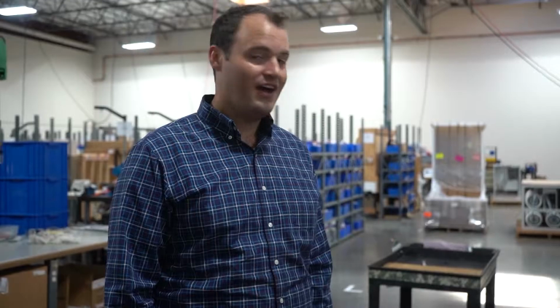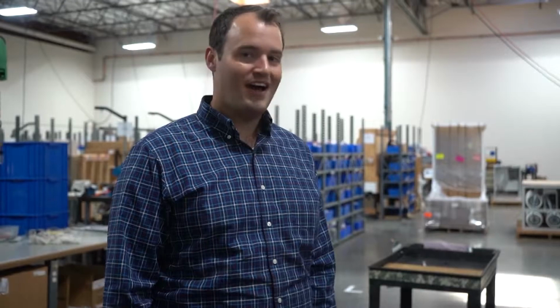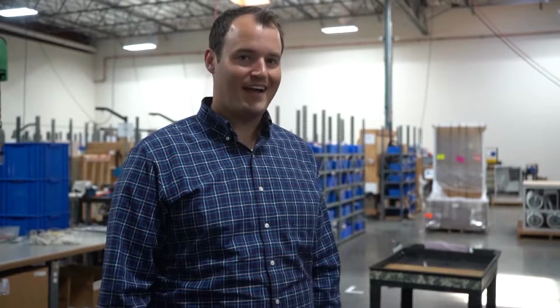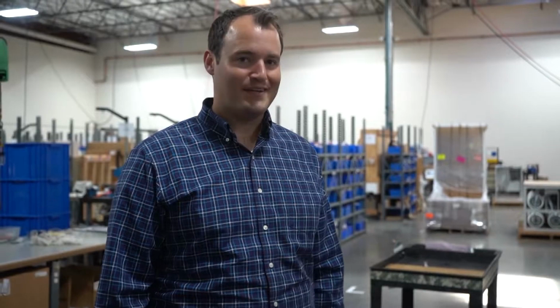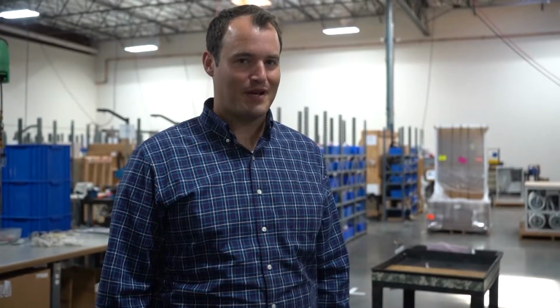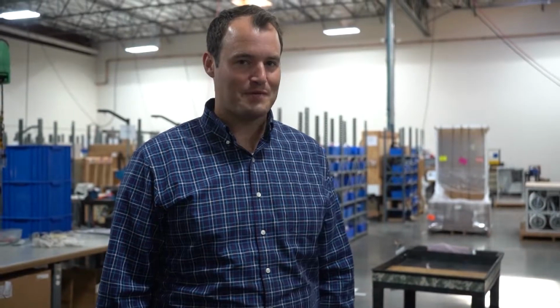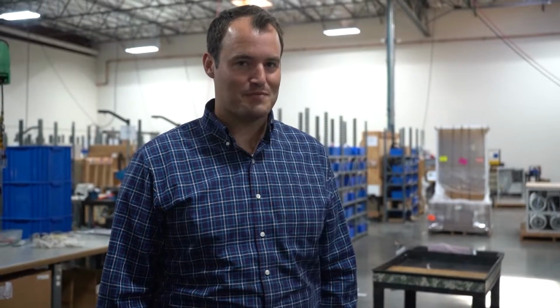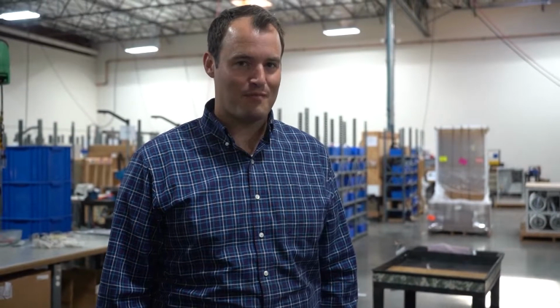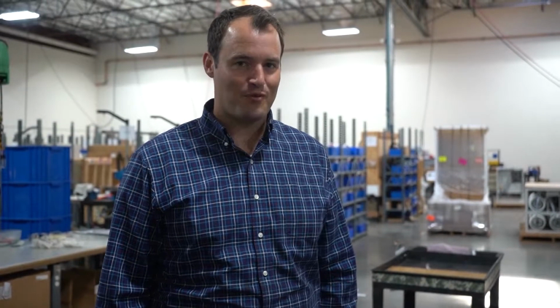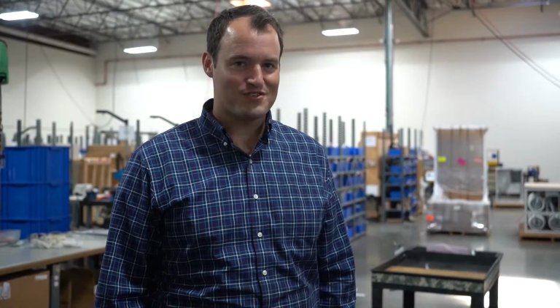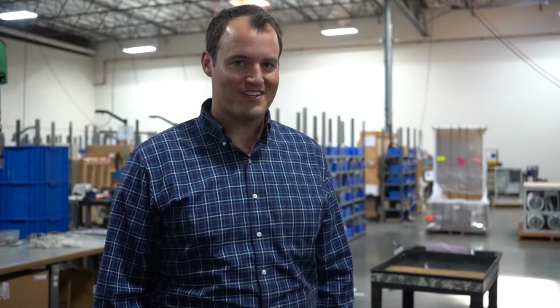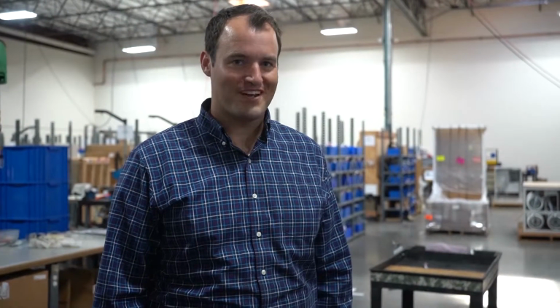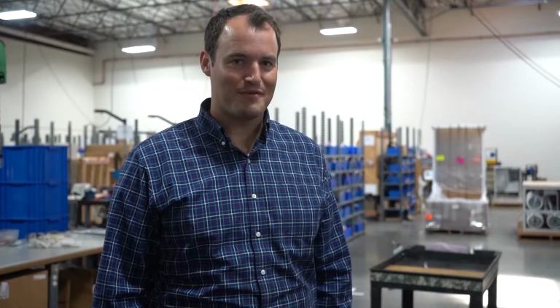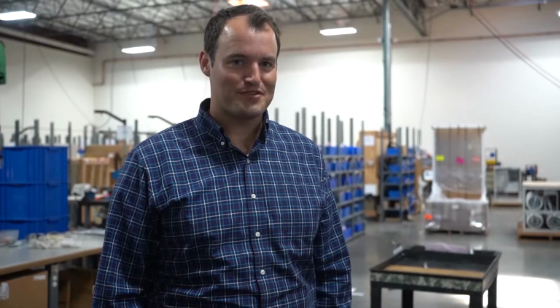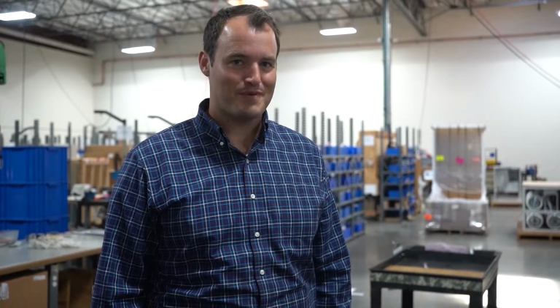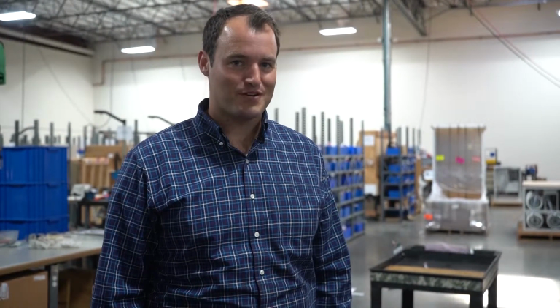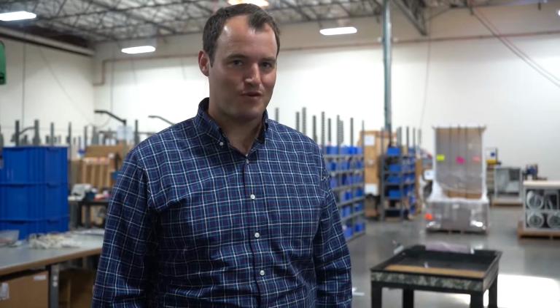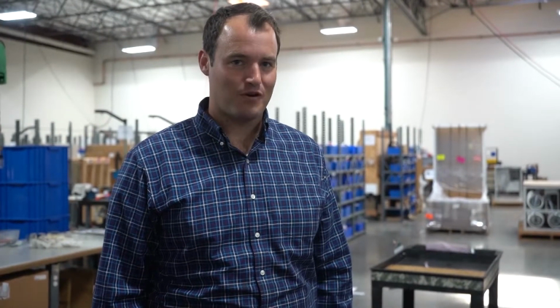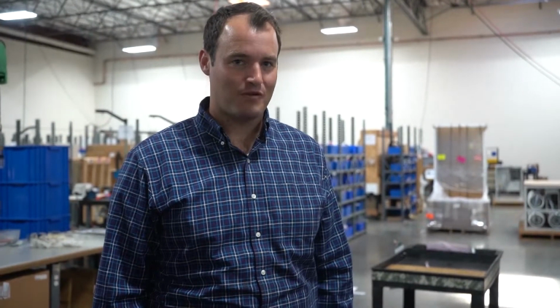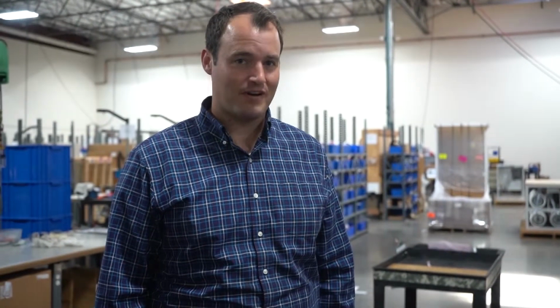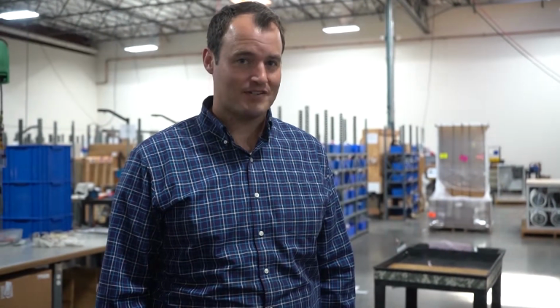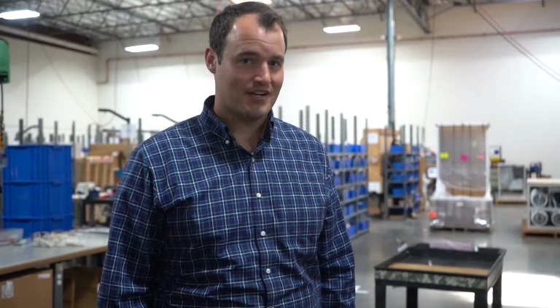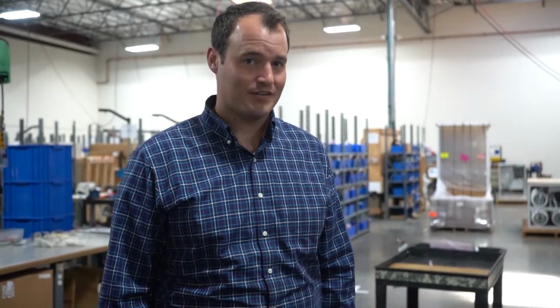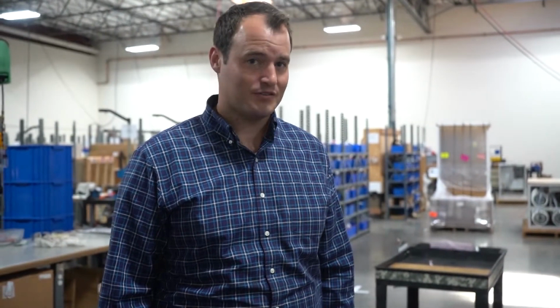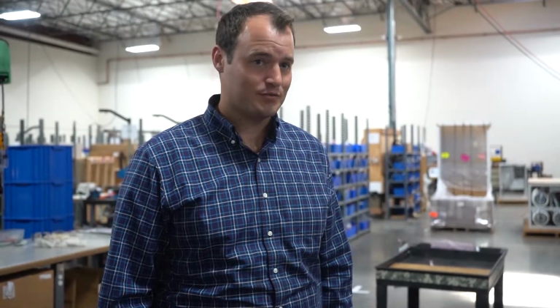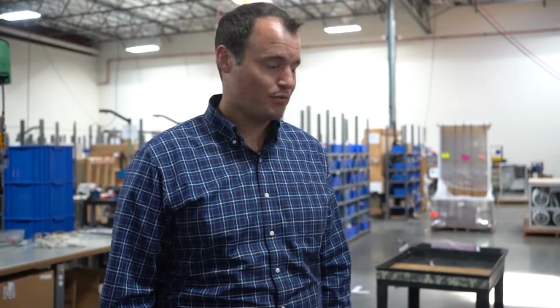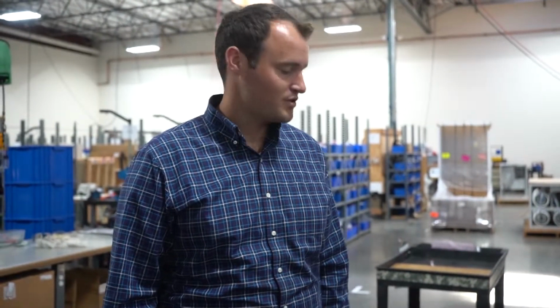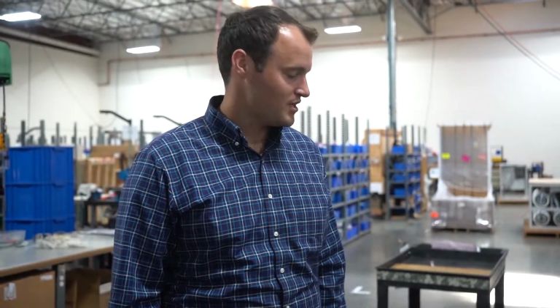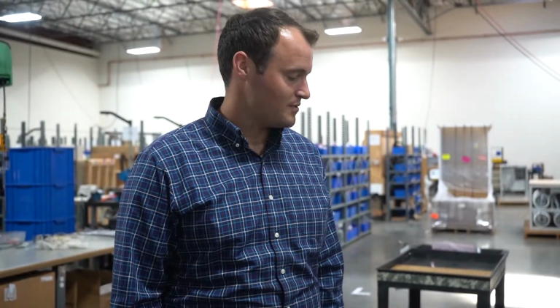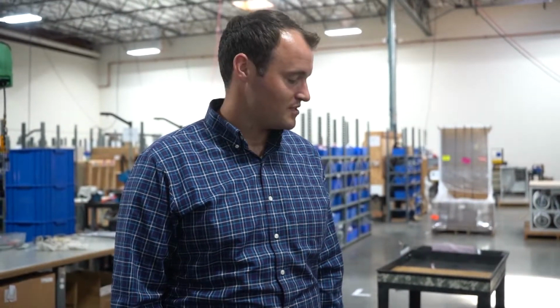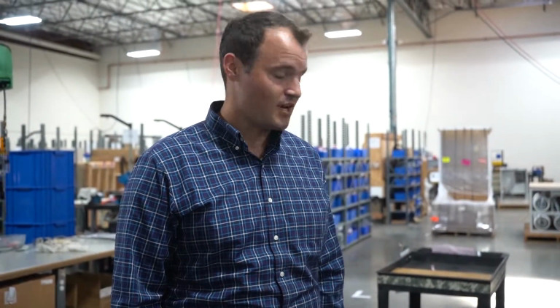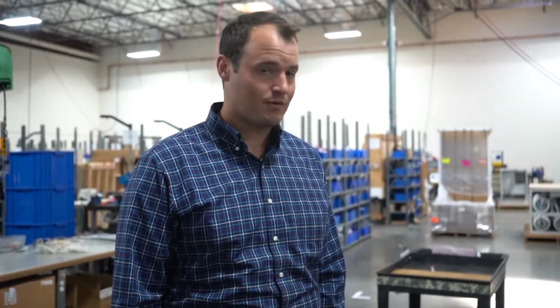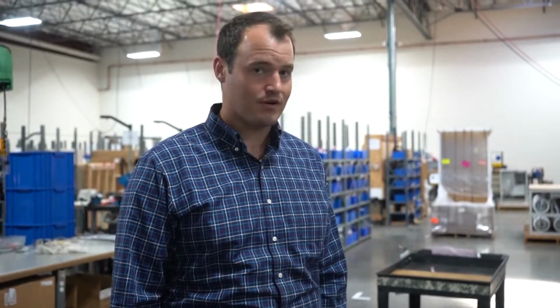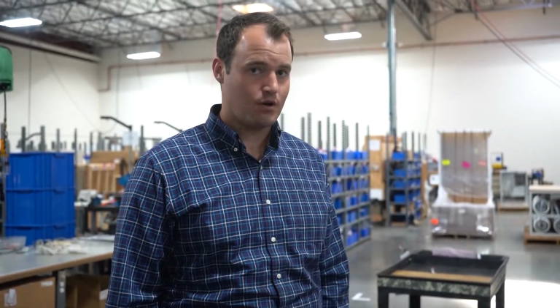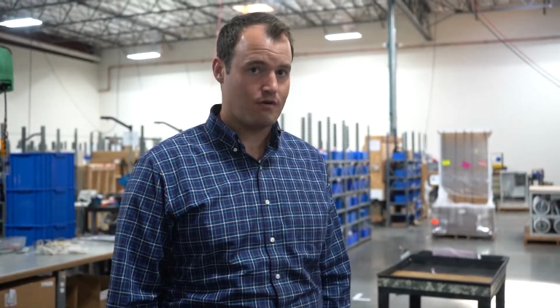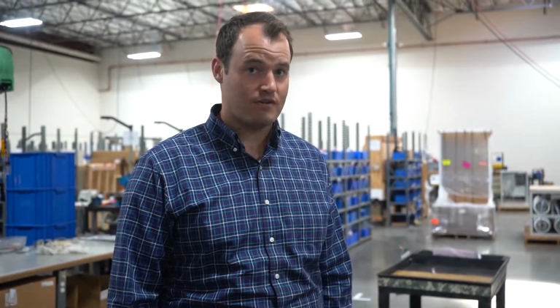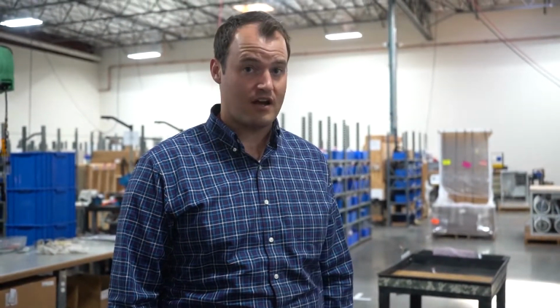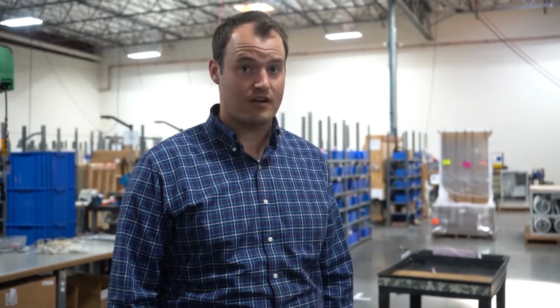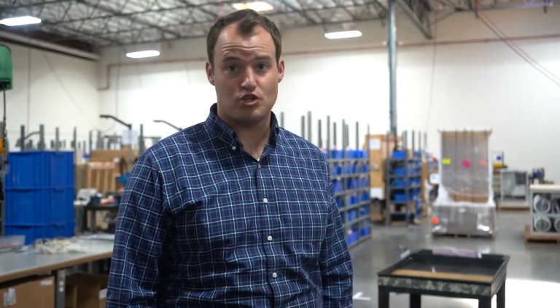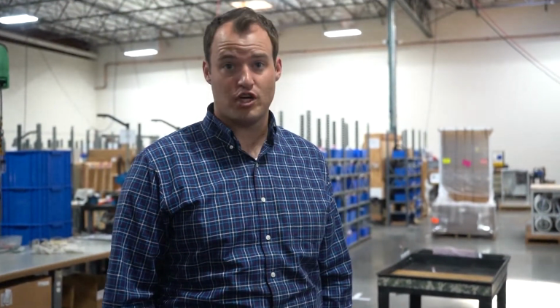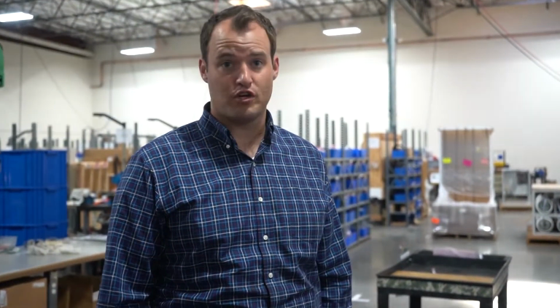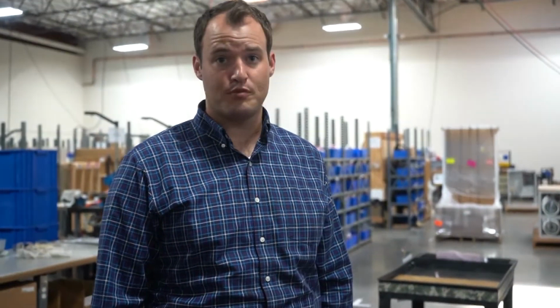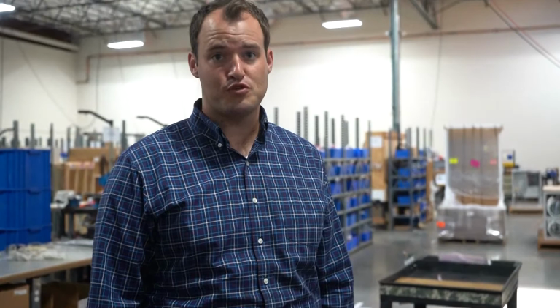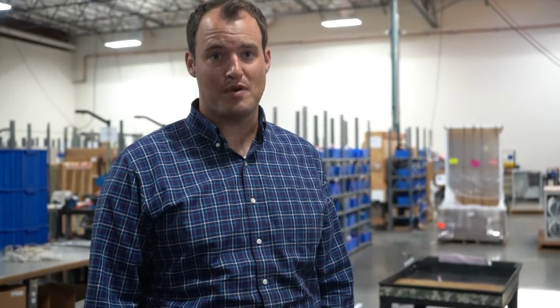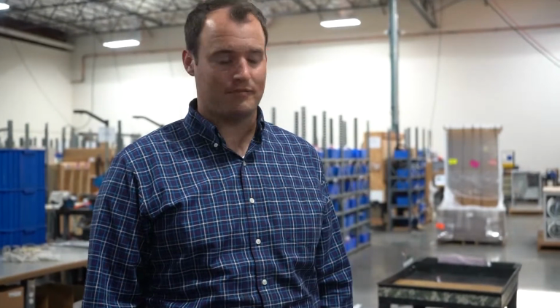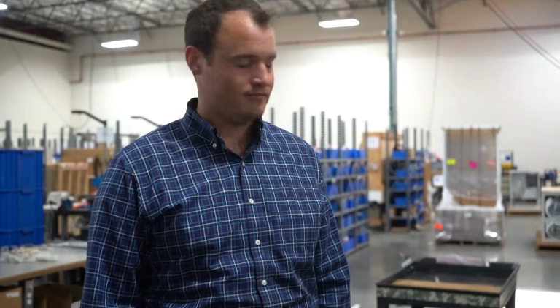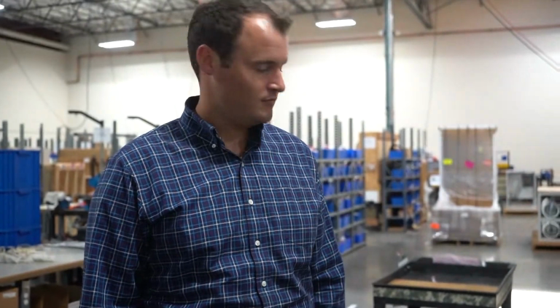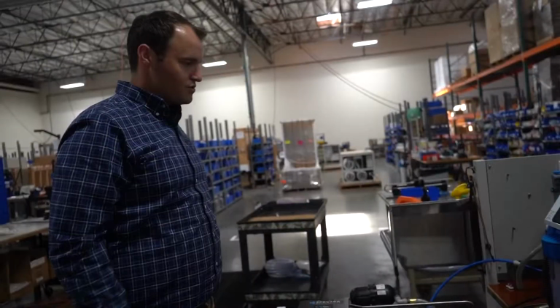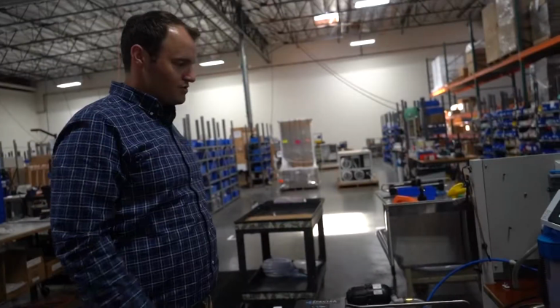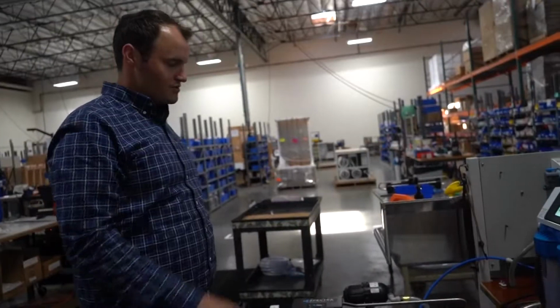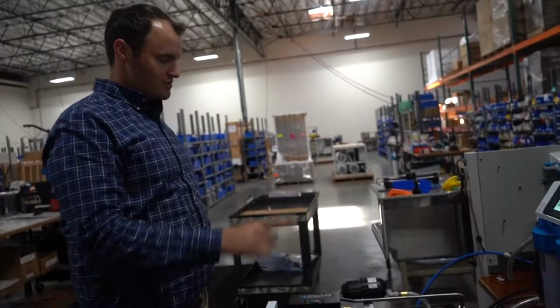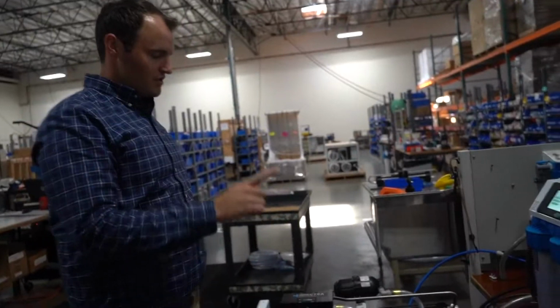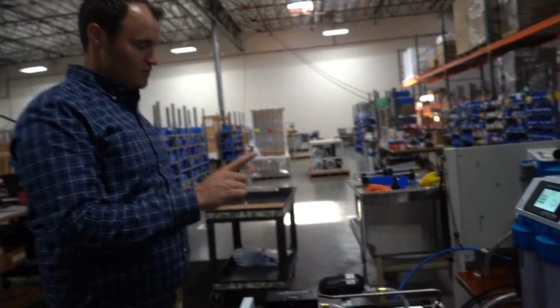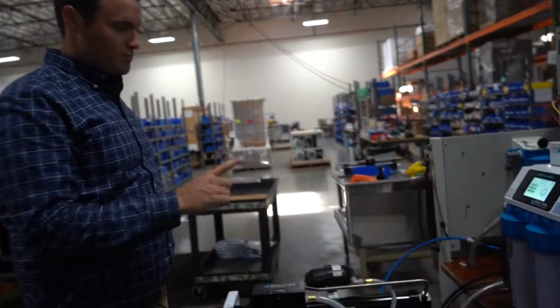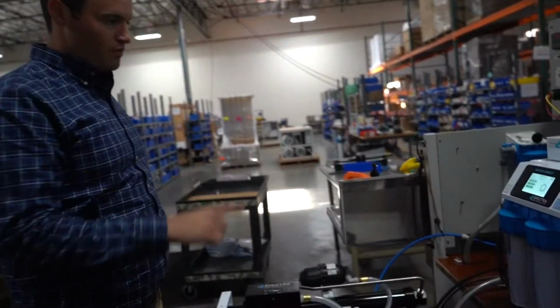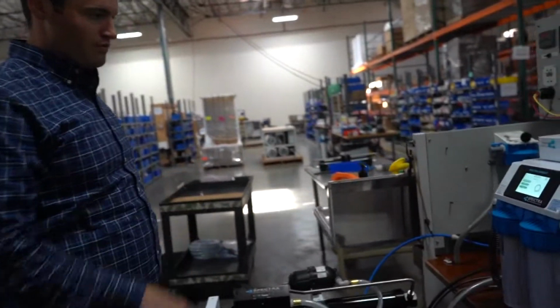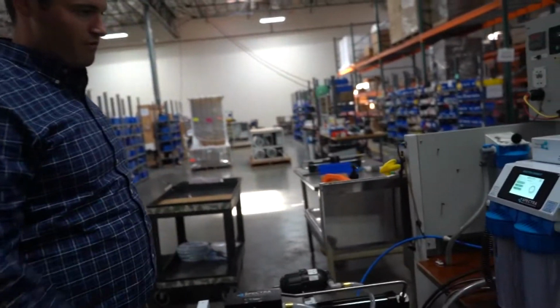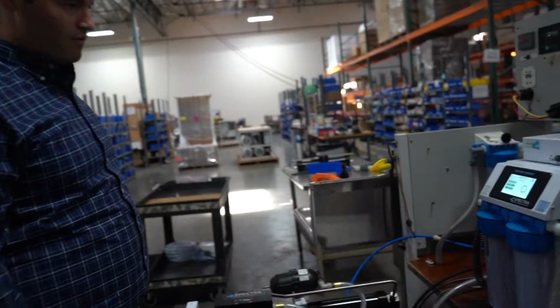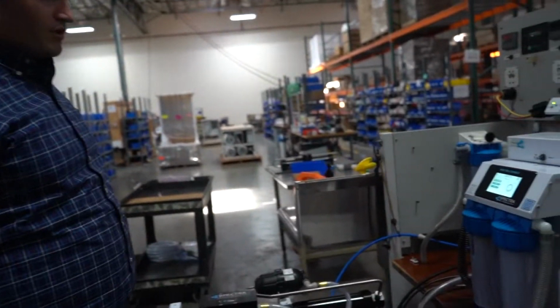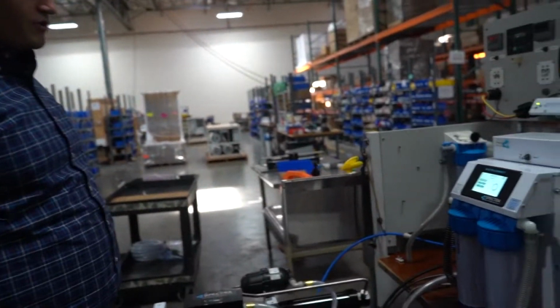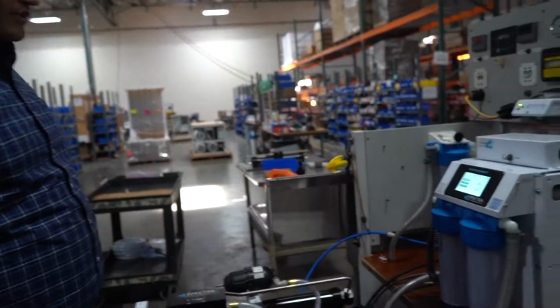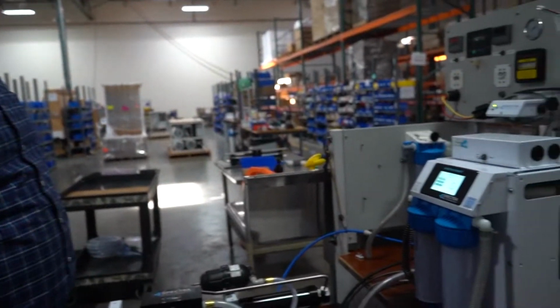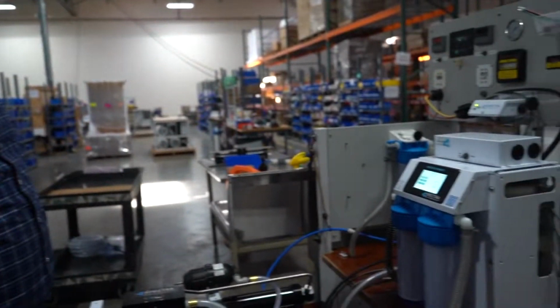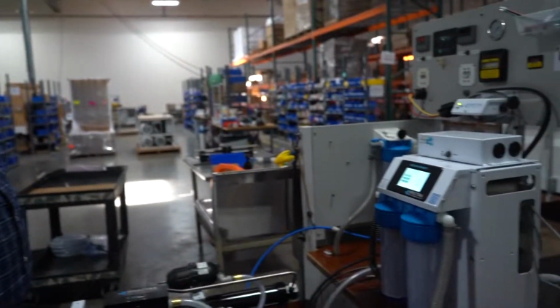Hi, my name is Ben Borsian. I'm on the Spectra Watermaker technical support team and today we're going to go over how to check your boost pump. This is a Newport 400 Connect.